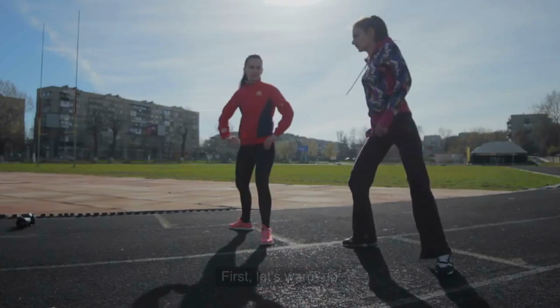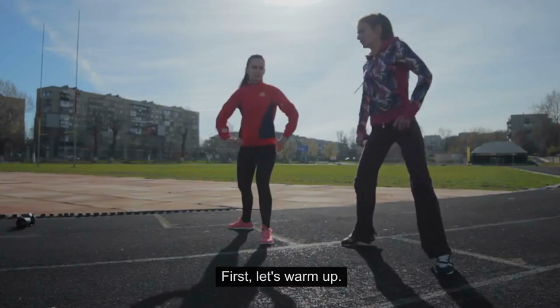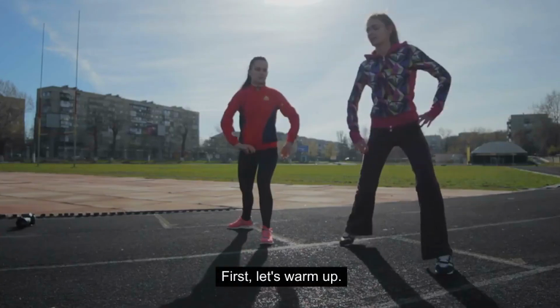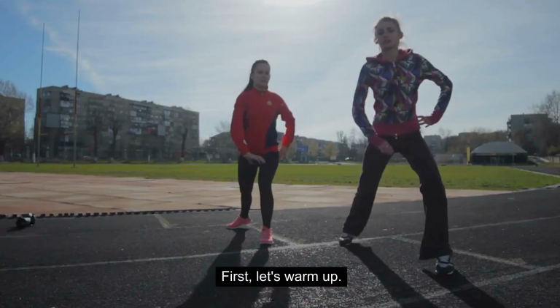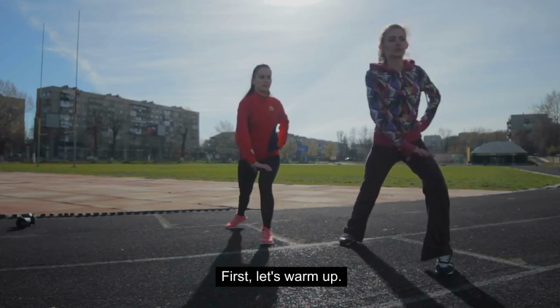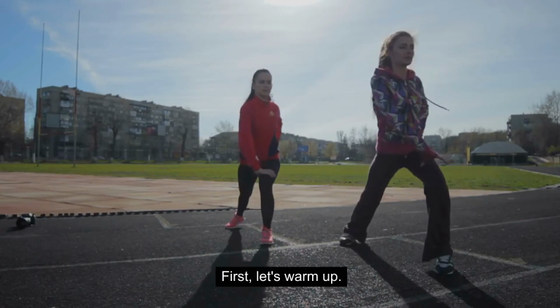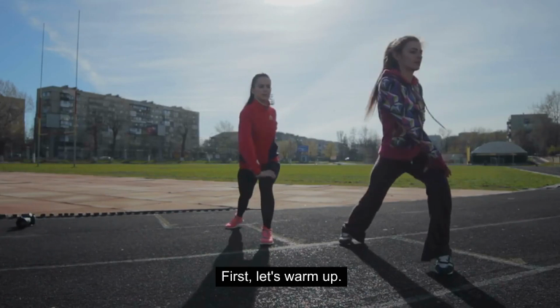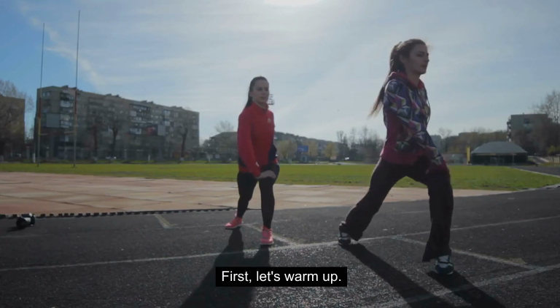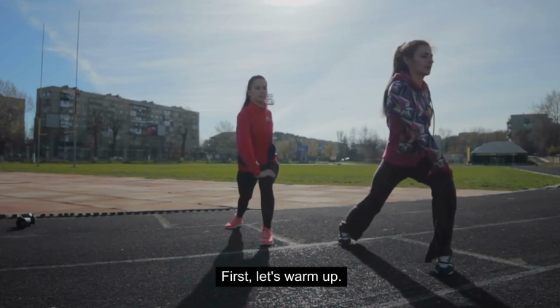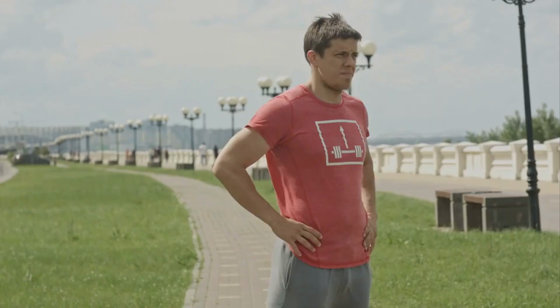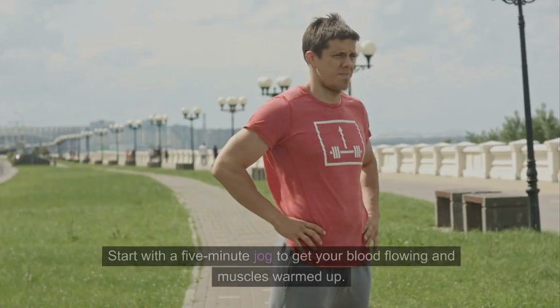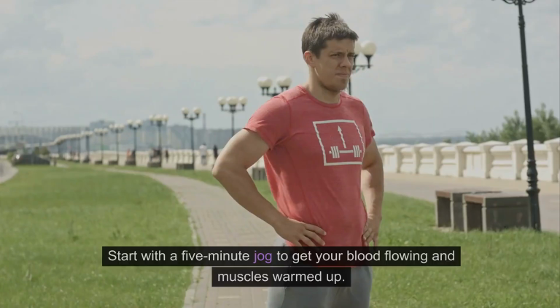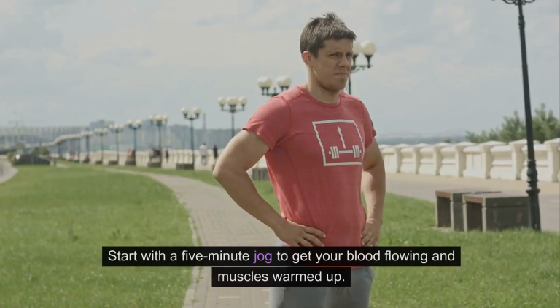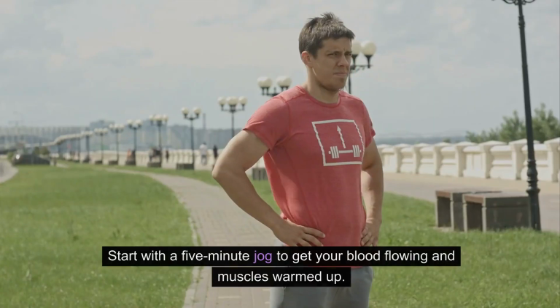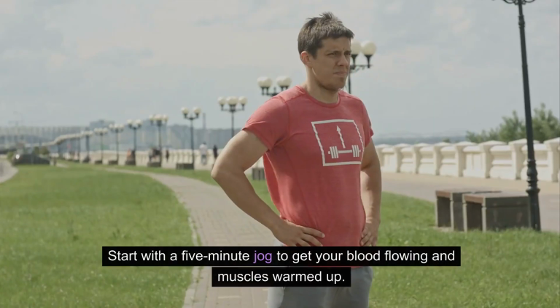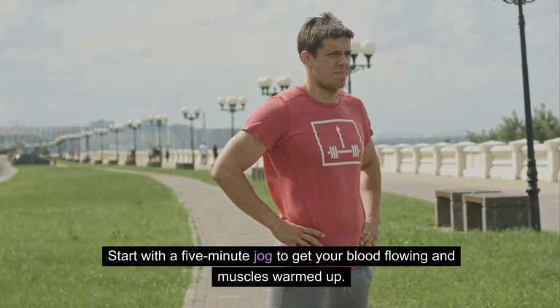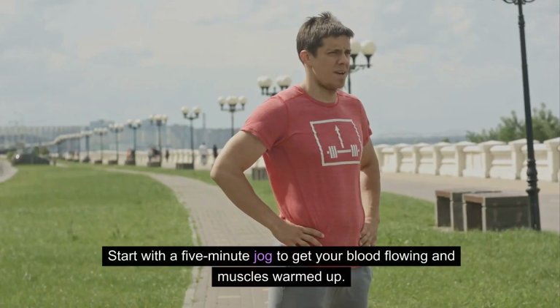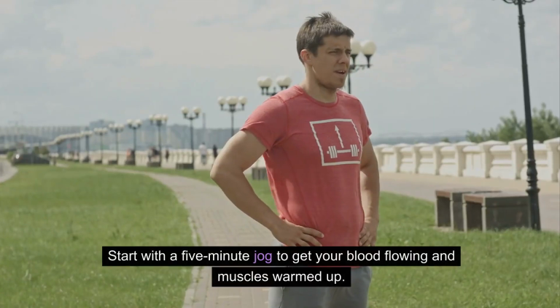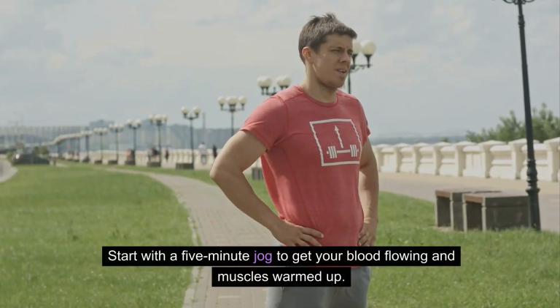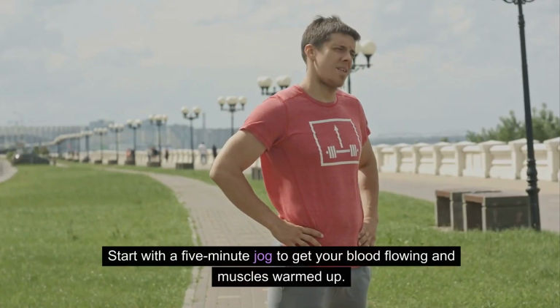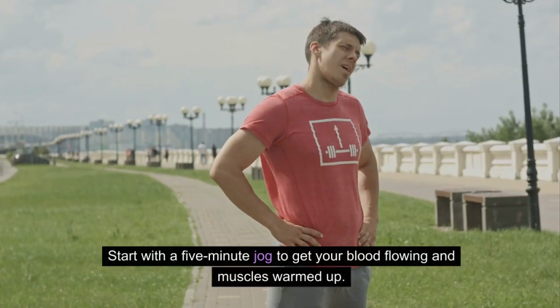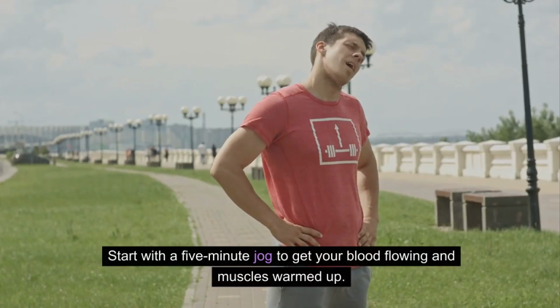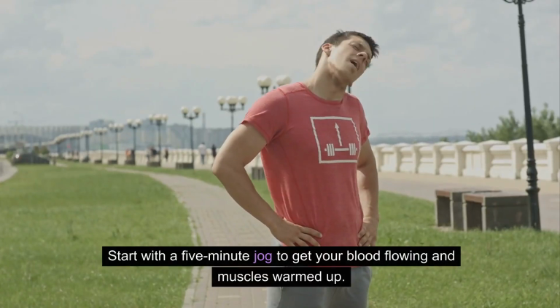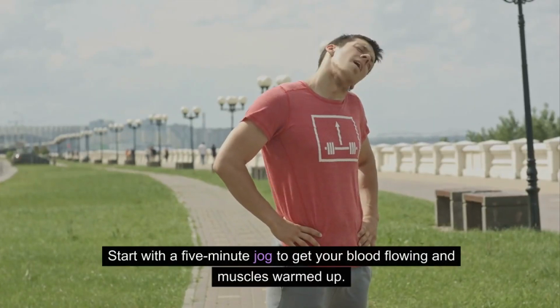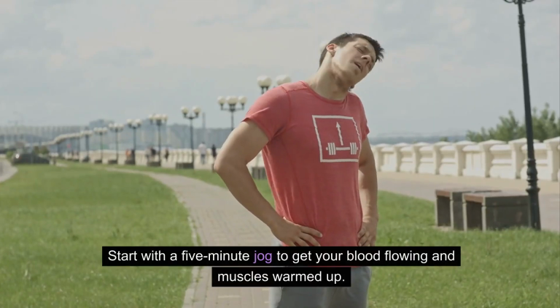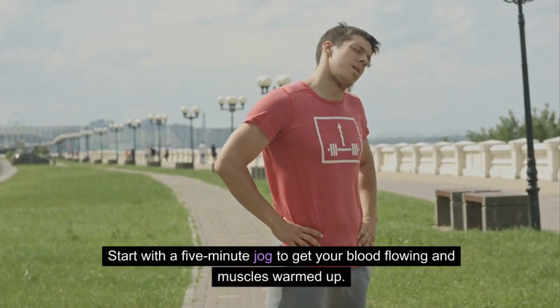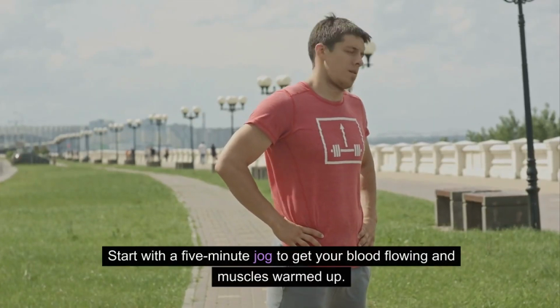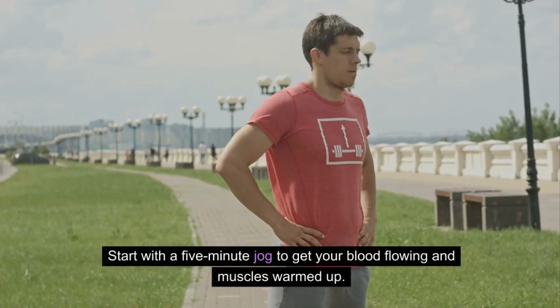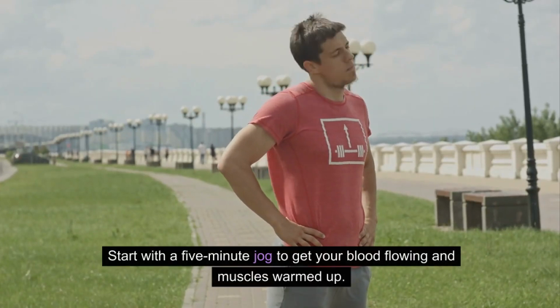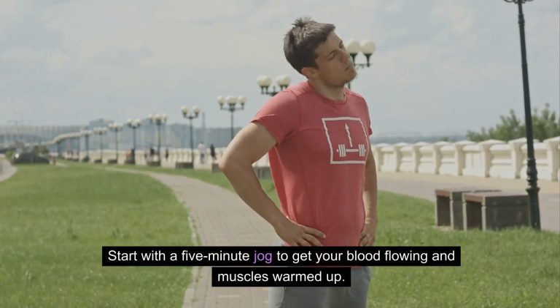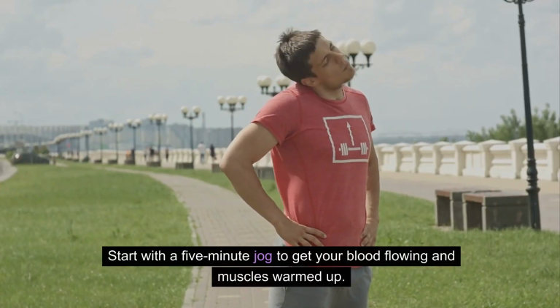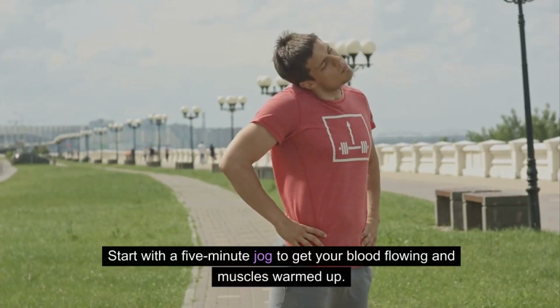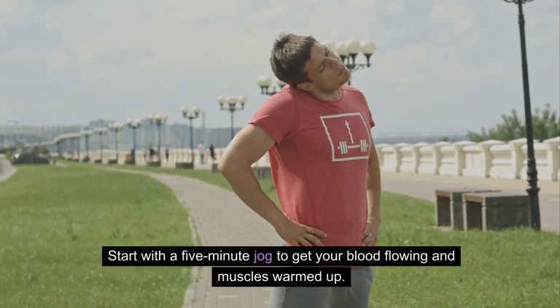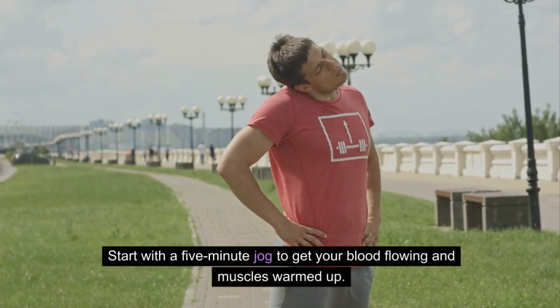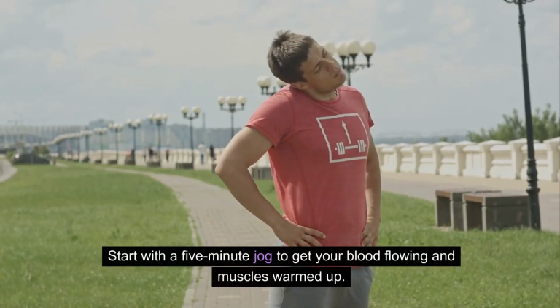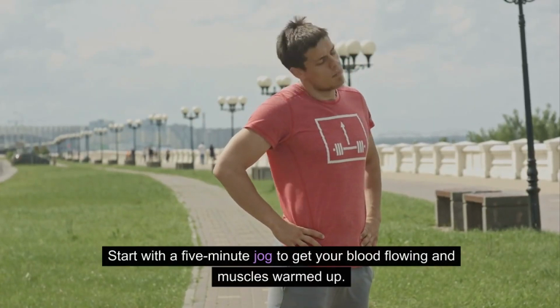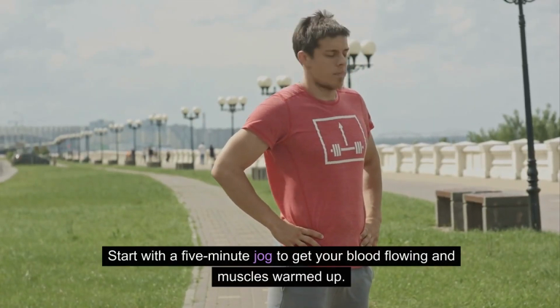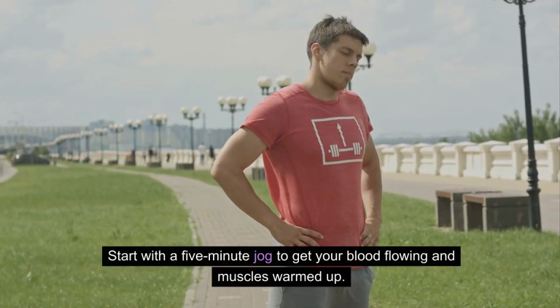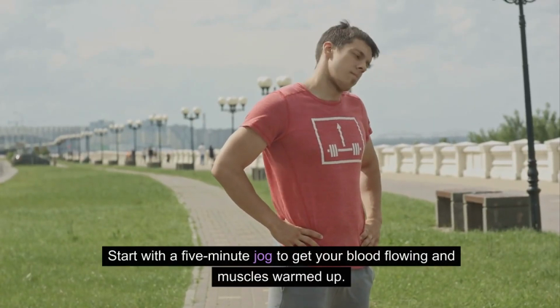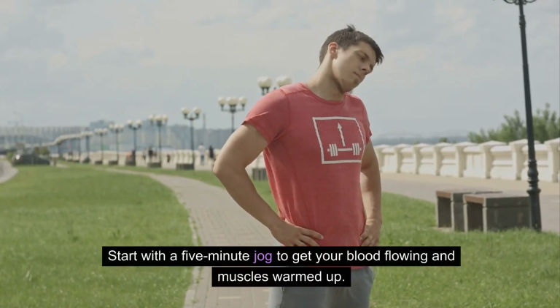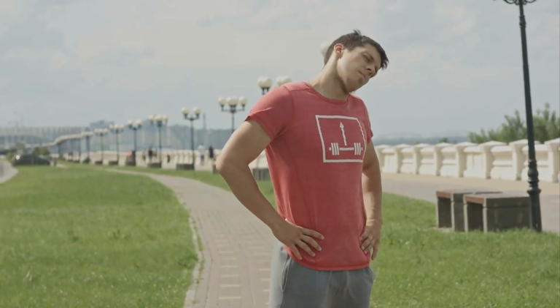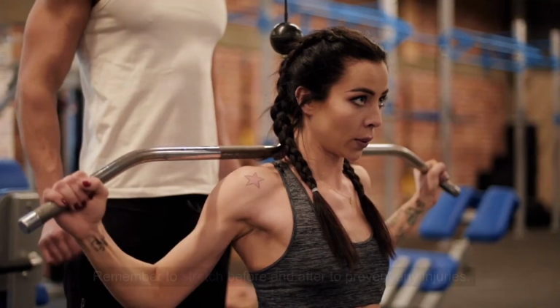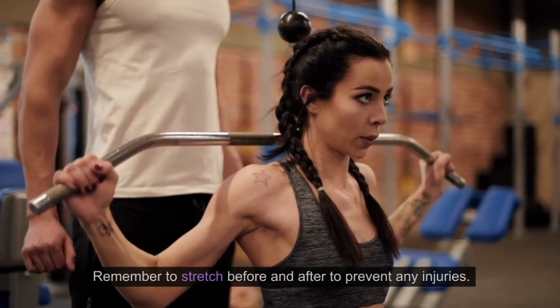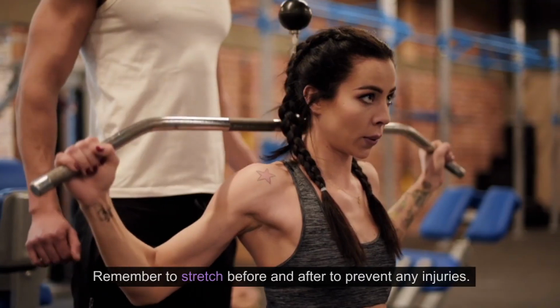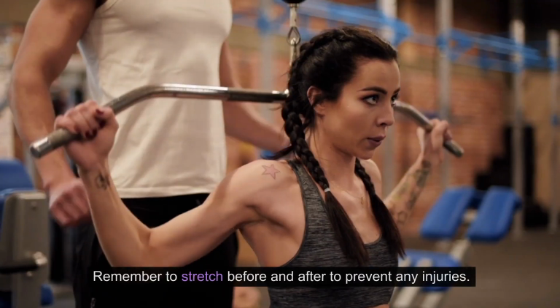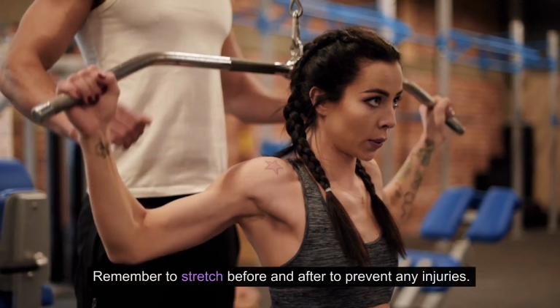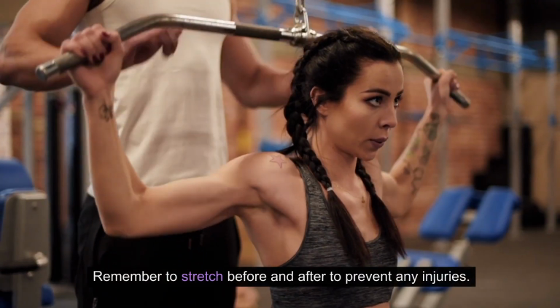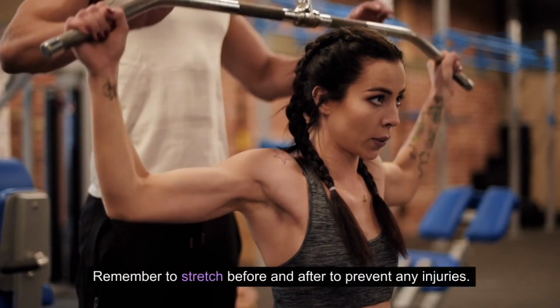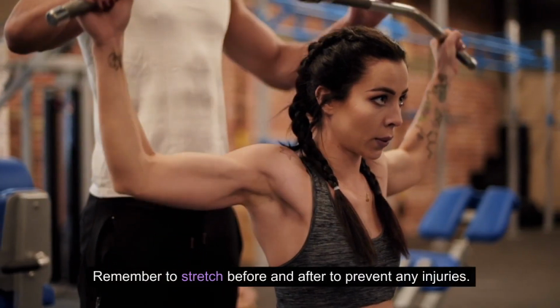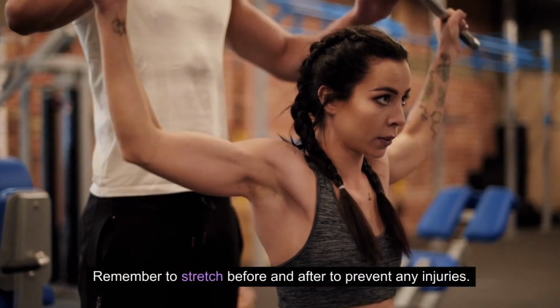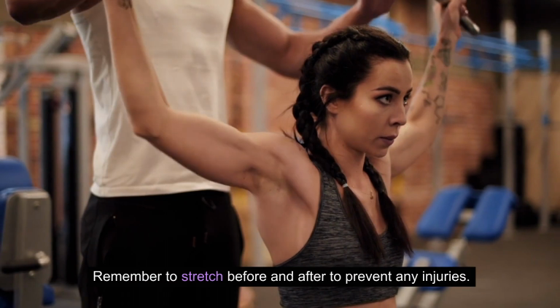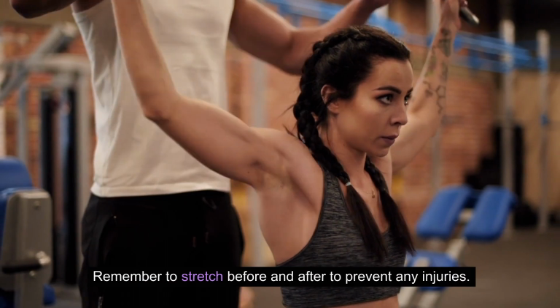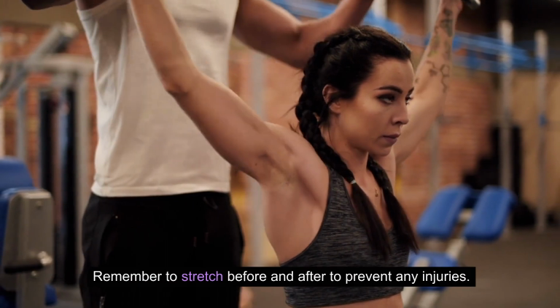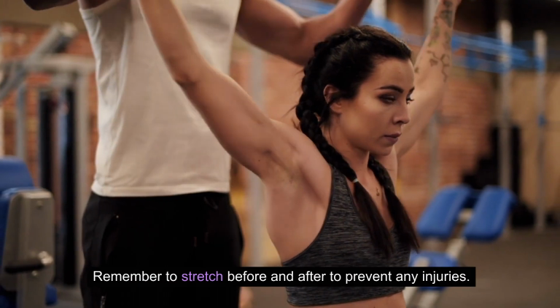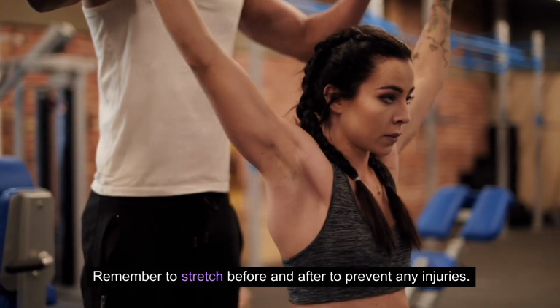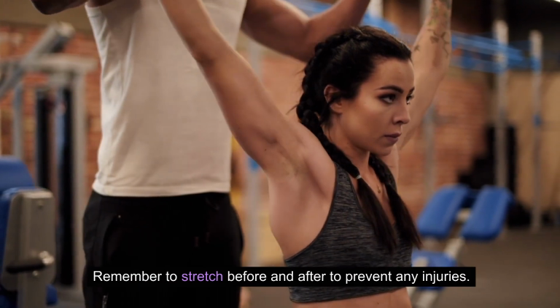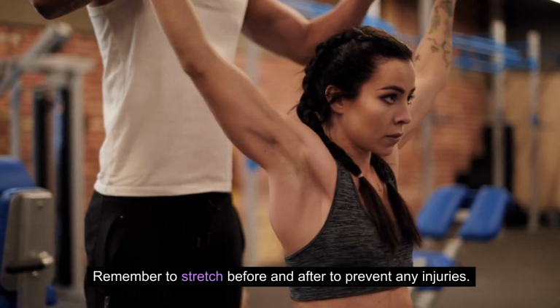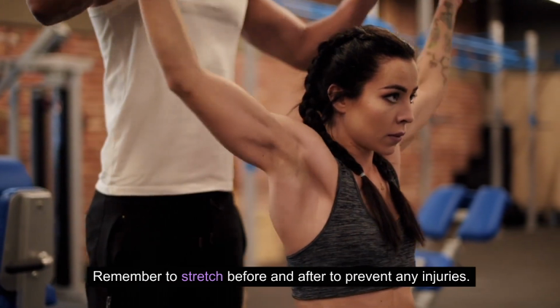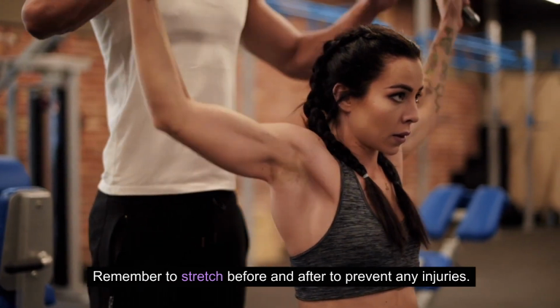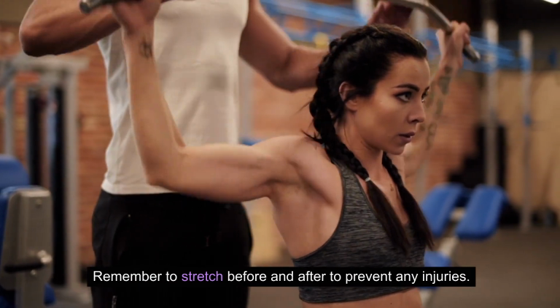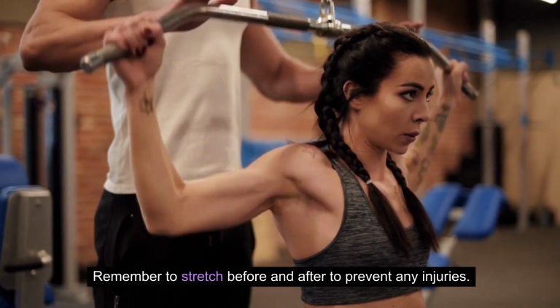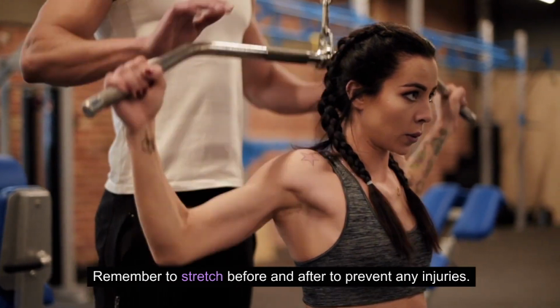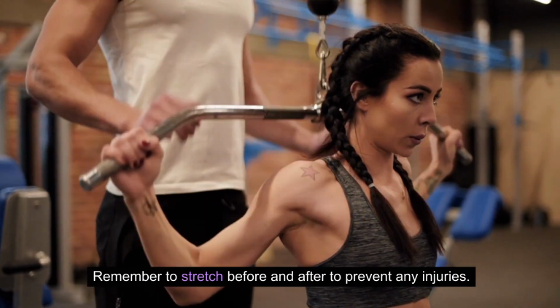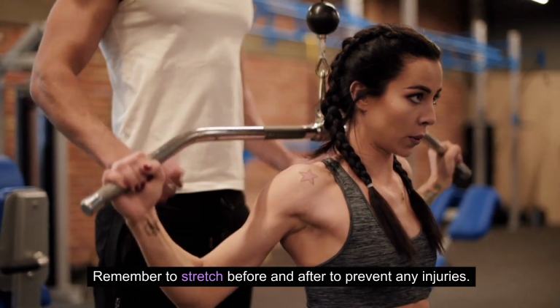First, let's warm up. Start with a five-minute jog to get your blood flowing and muscles warmed up. Remember to stretch before and after to prevent any injuries.